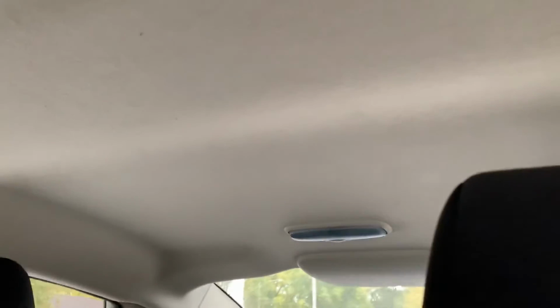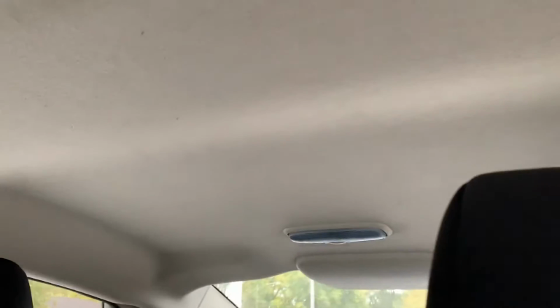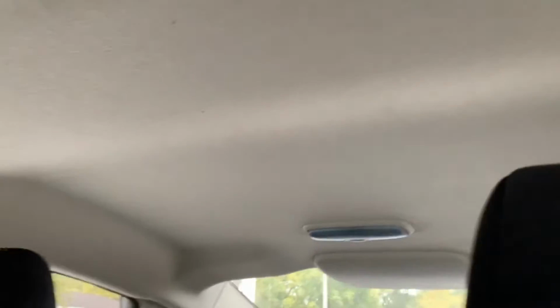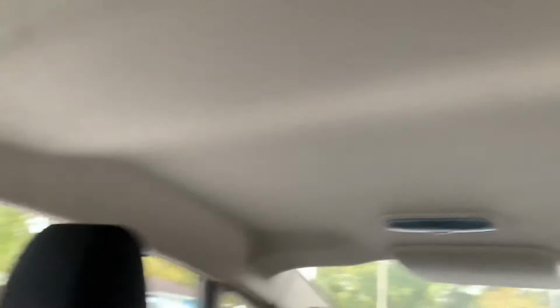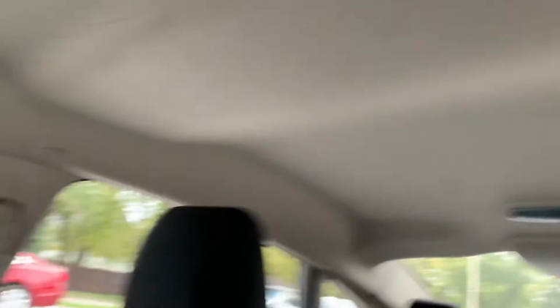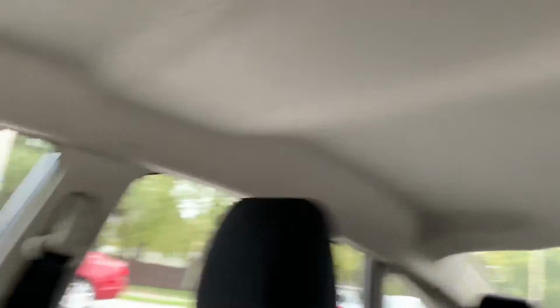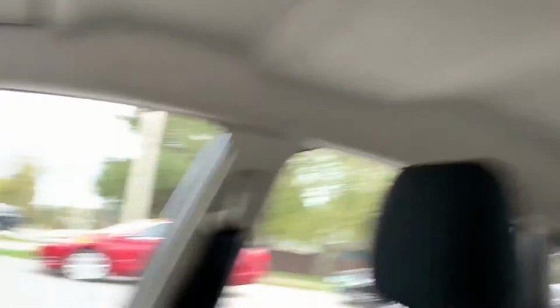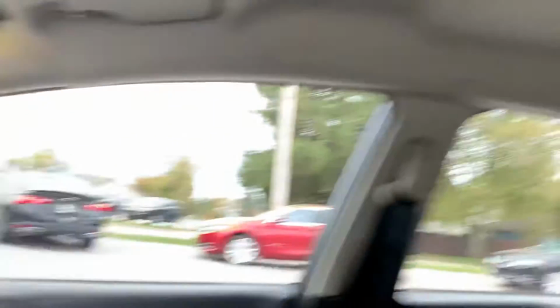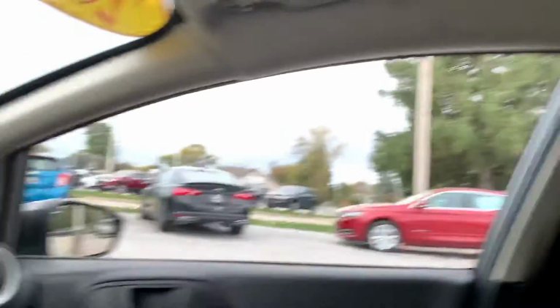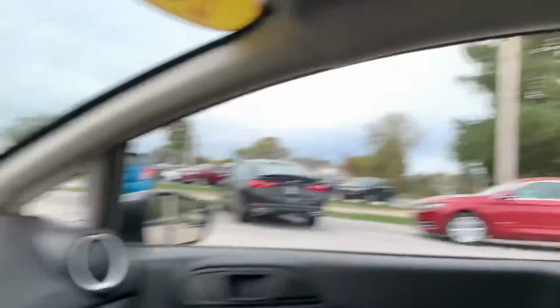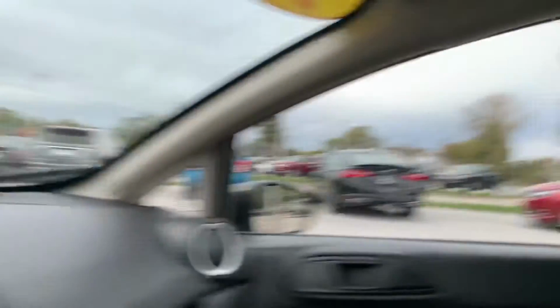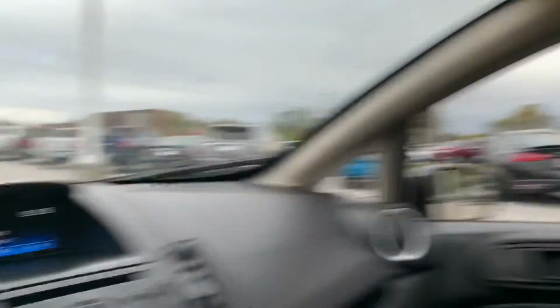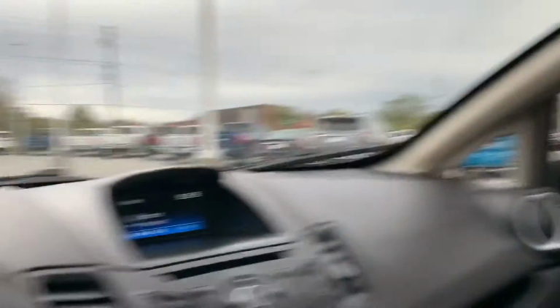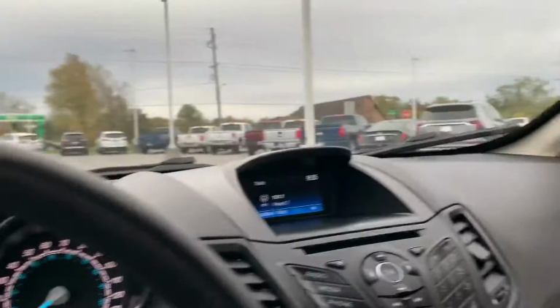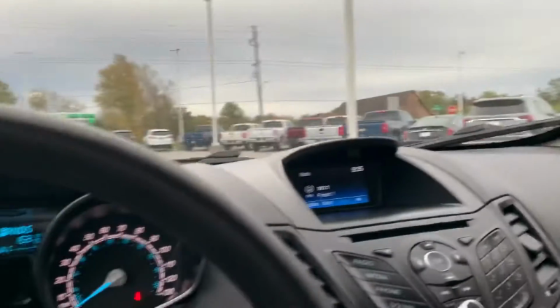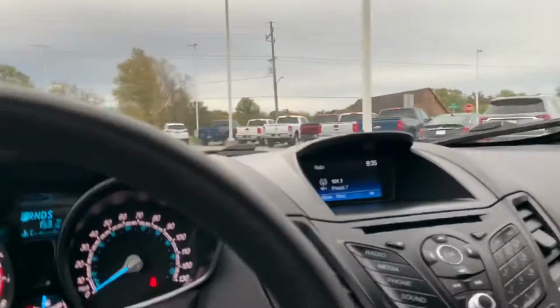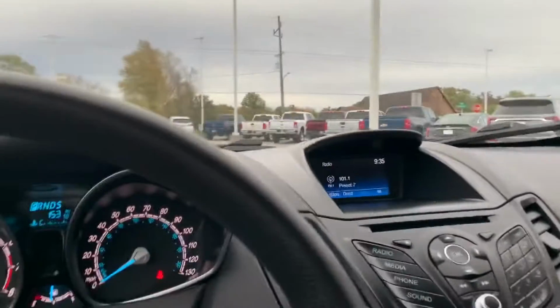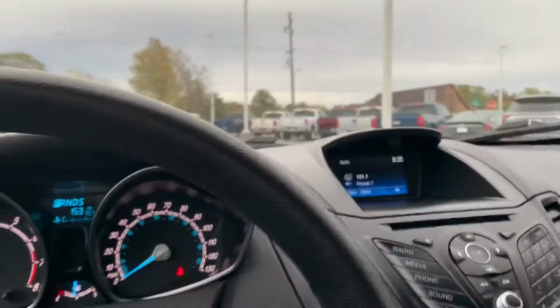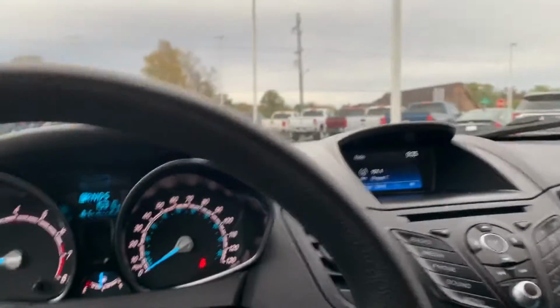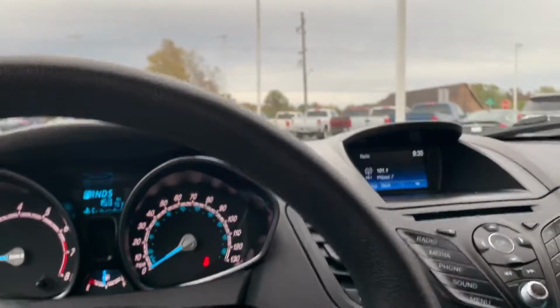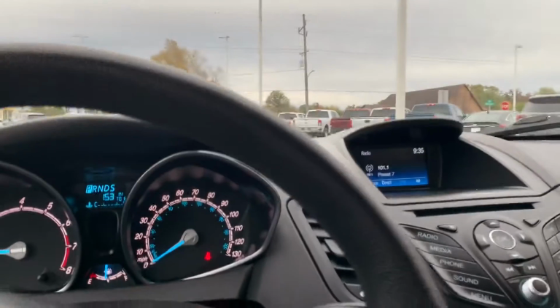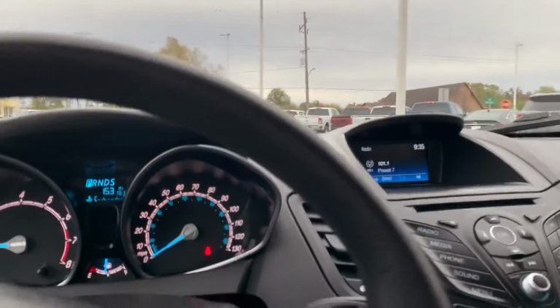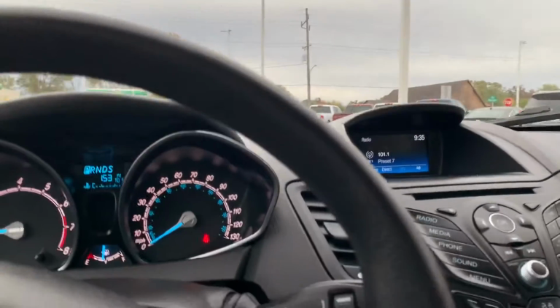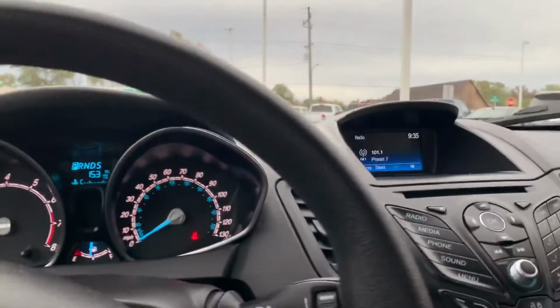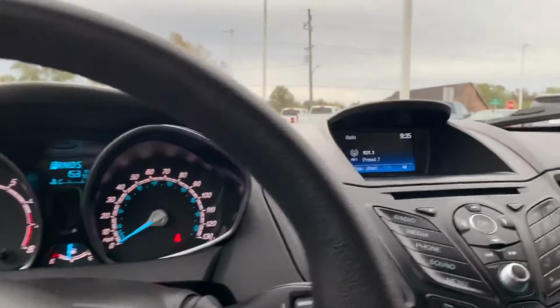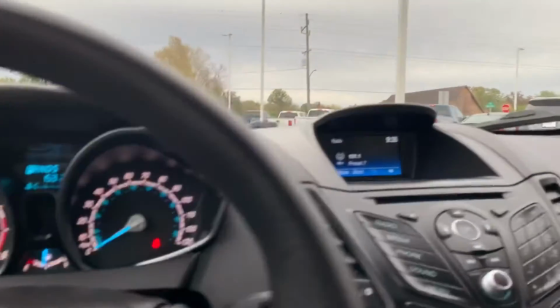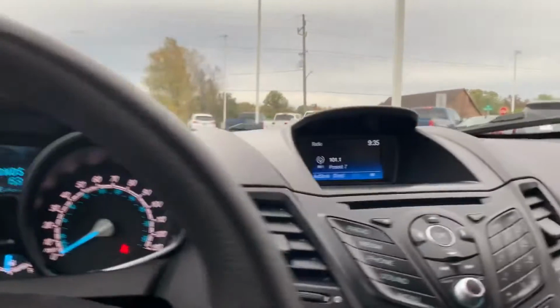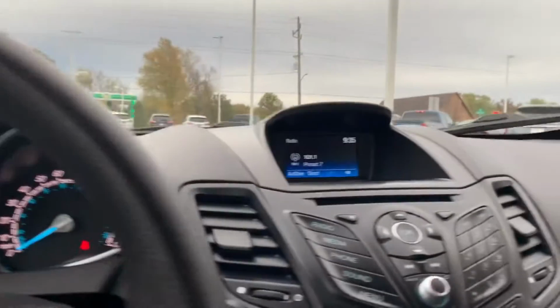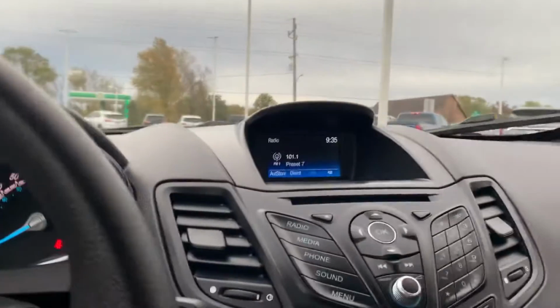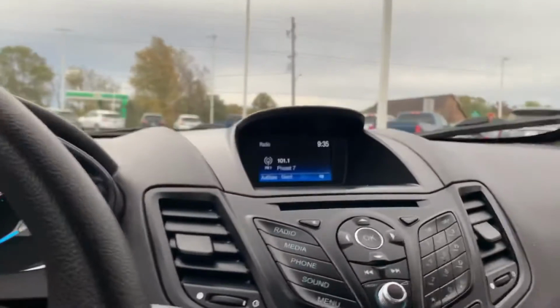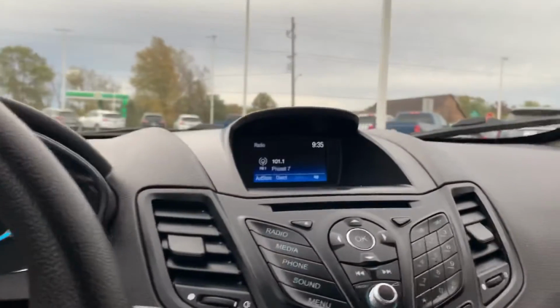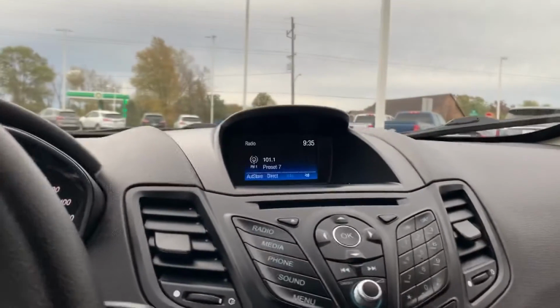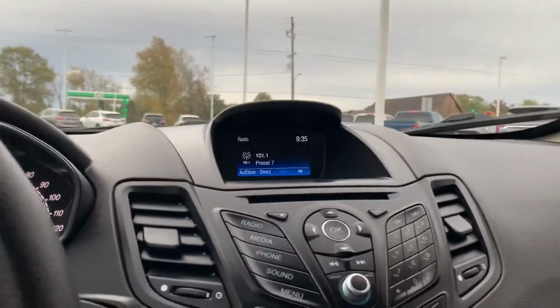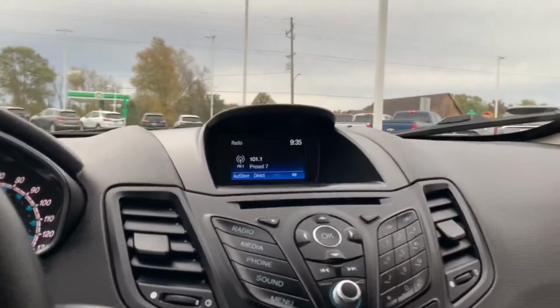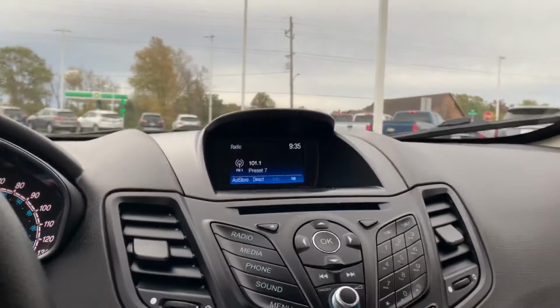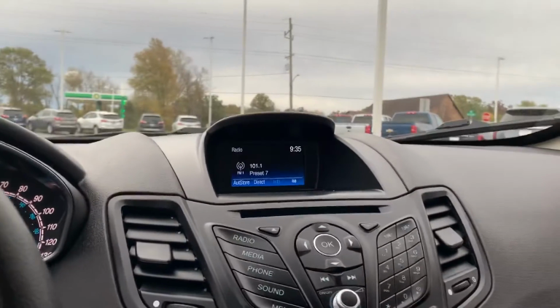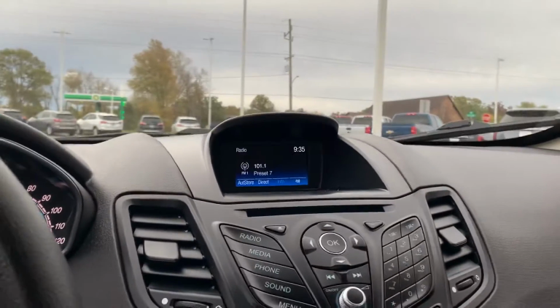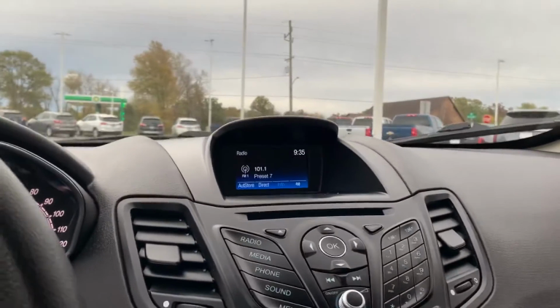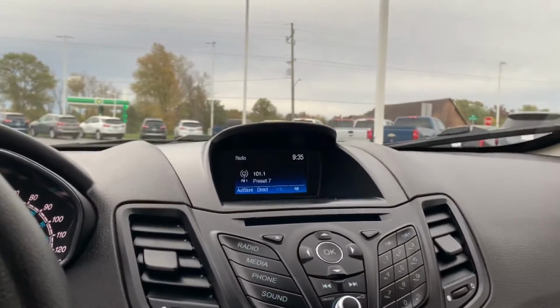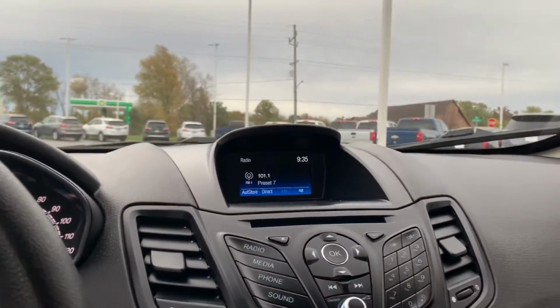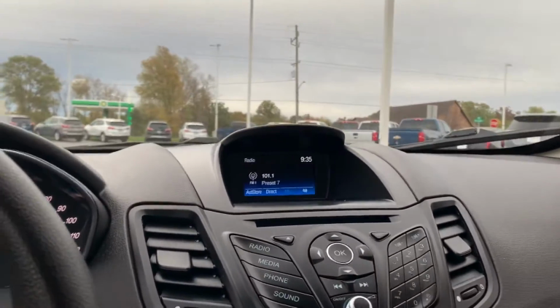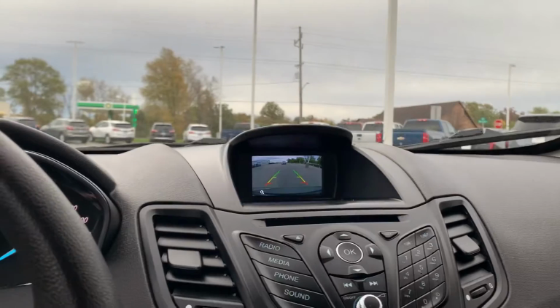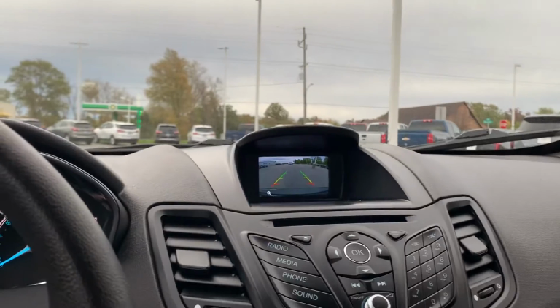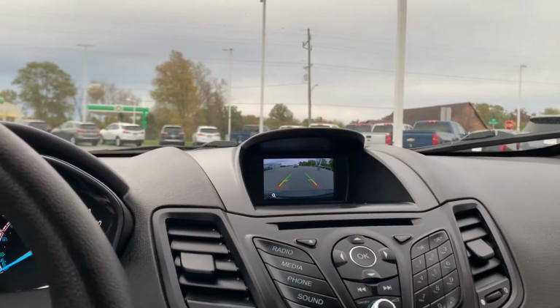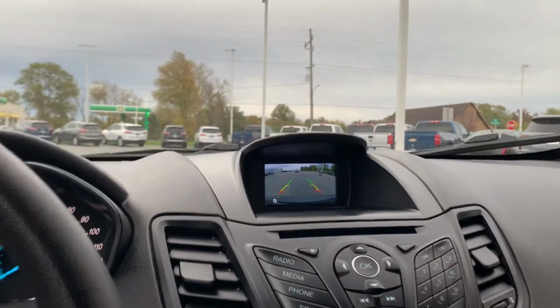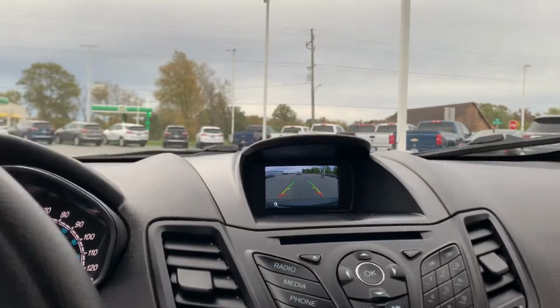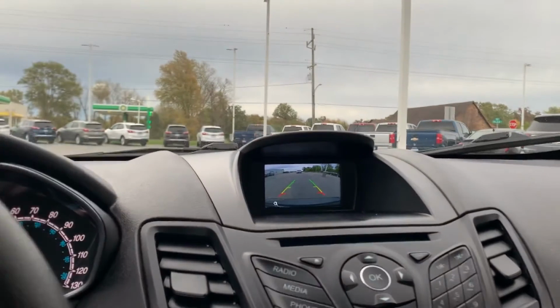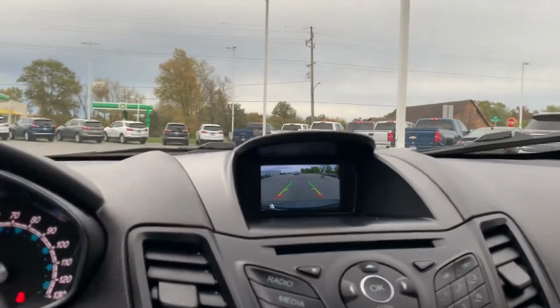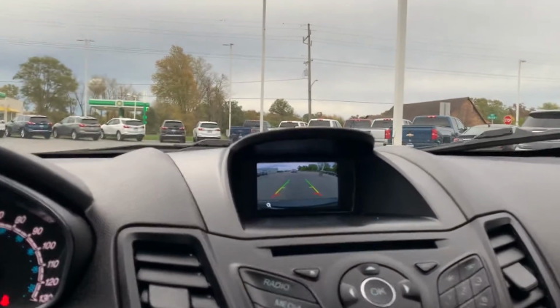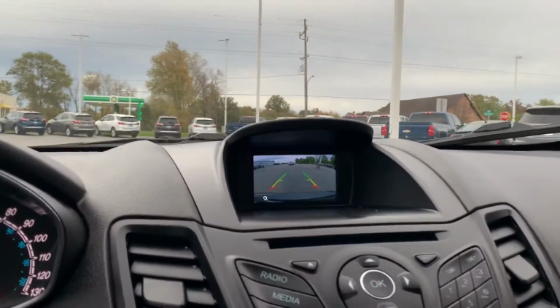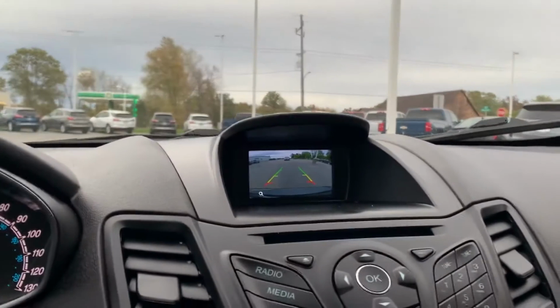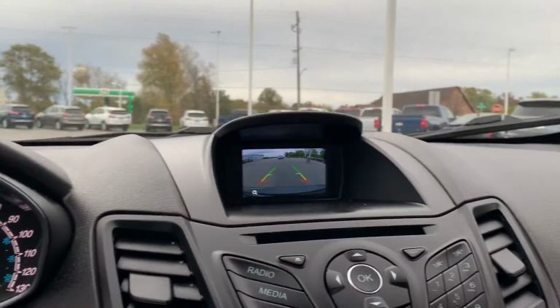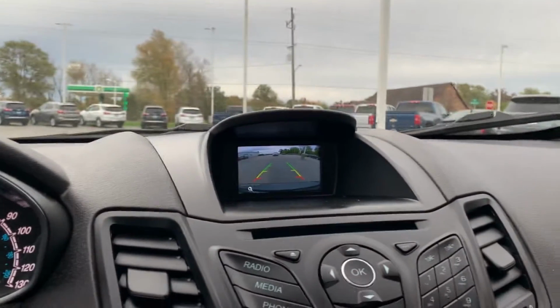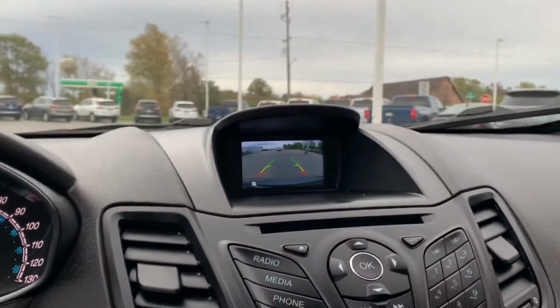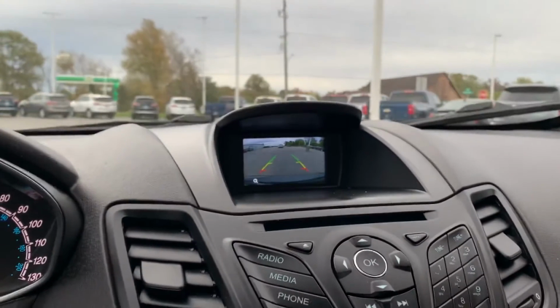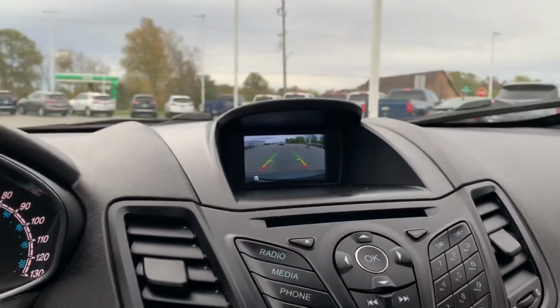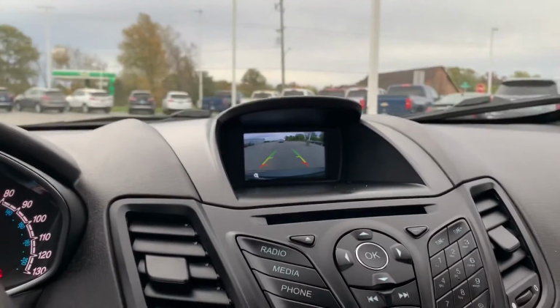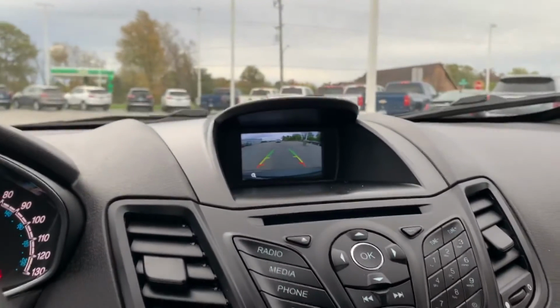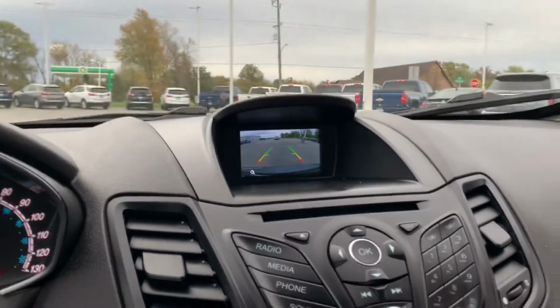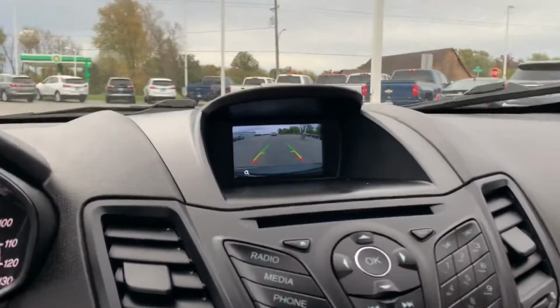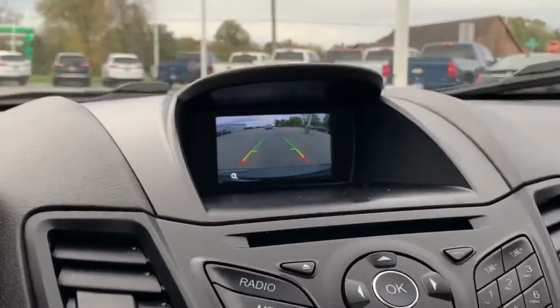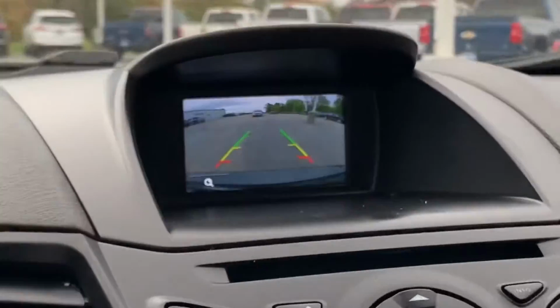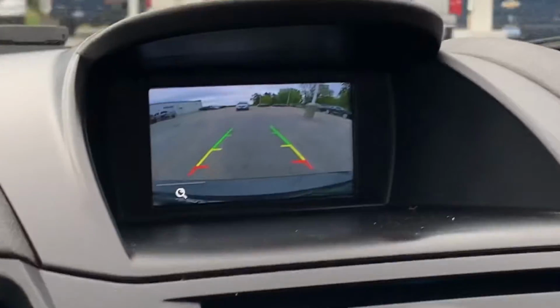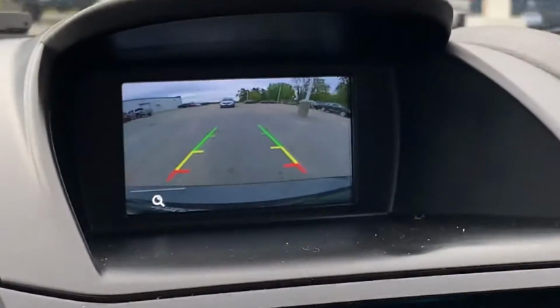Oh, it looks nice. Detail did a really good job on this one. This one did have a backup camera — I didn't think that it did.